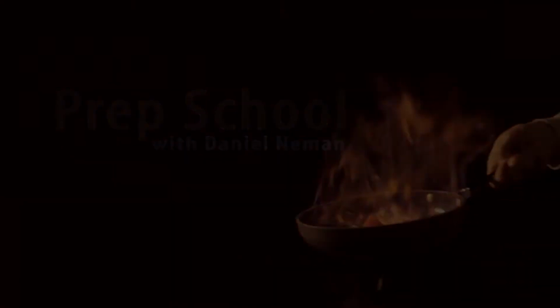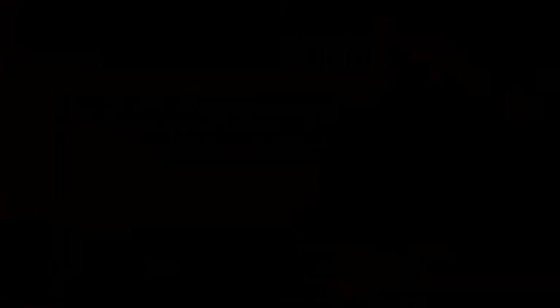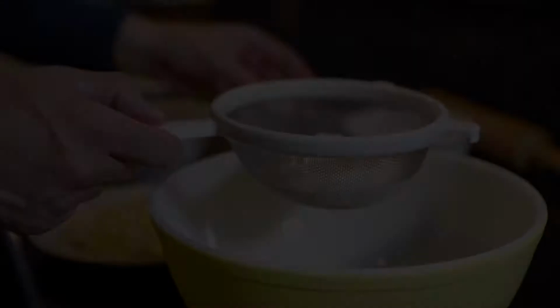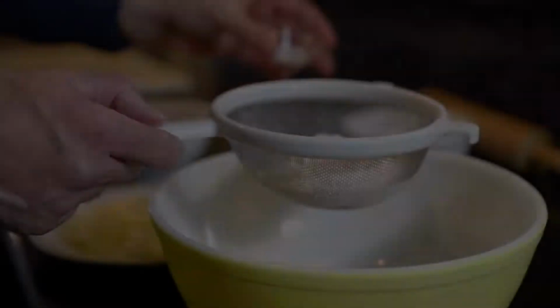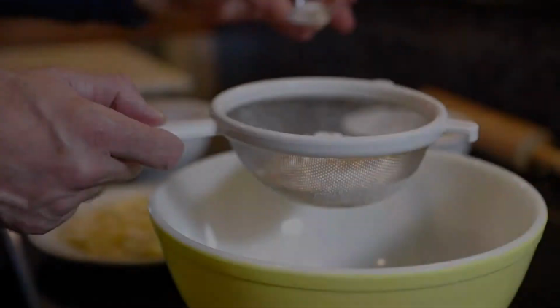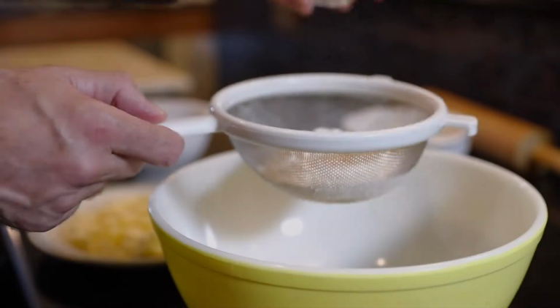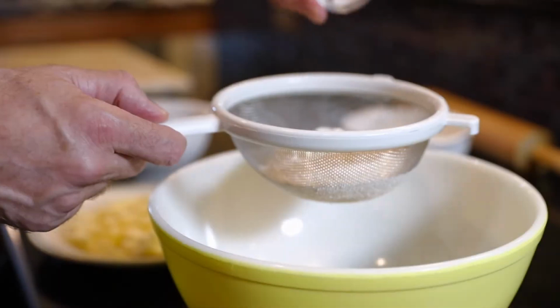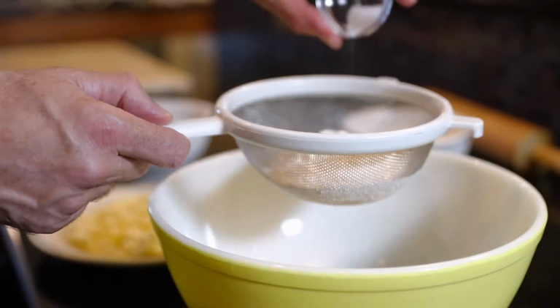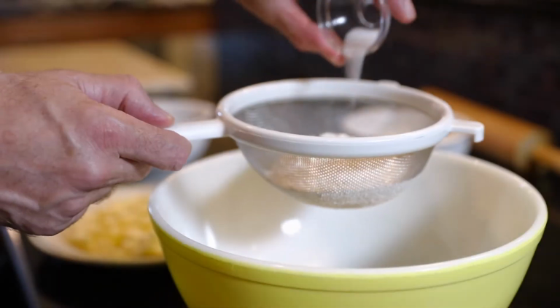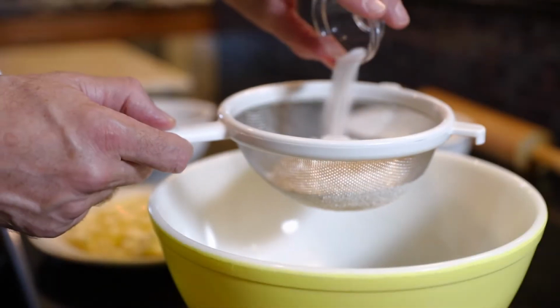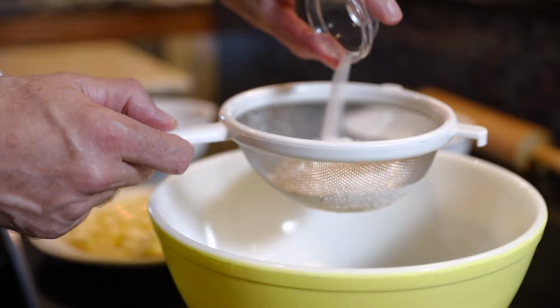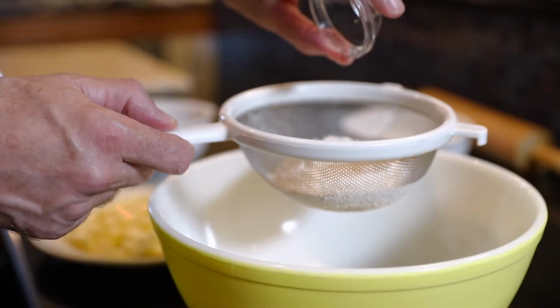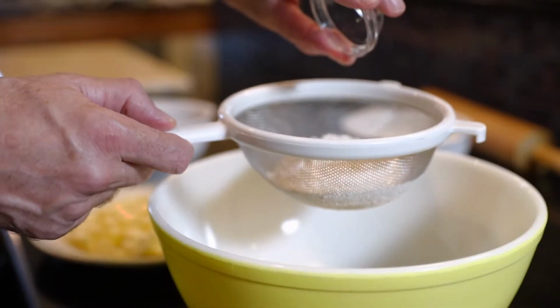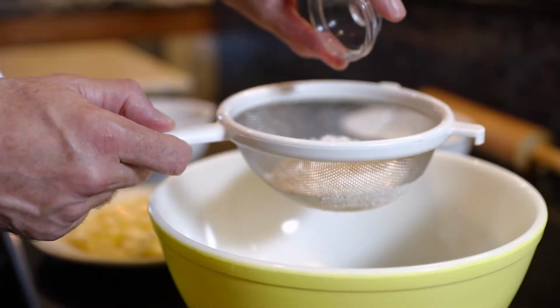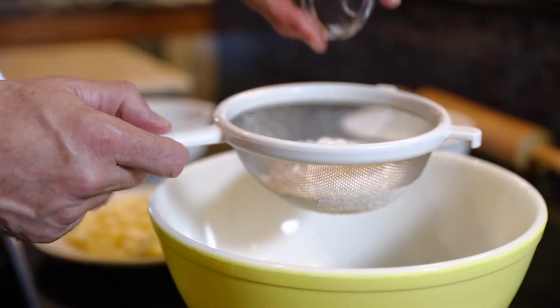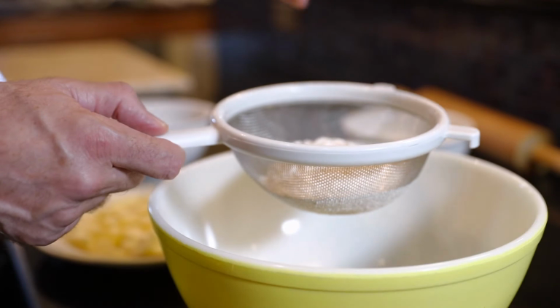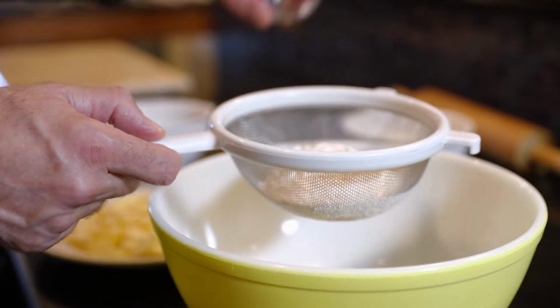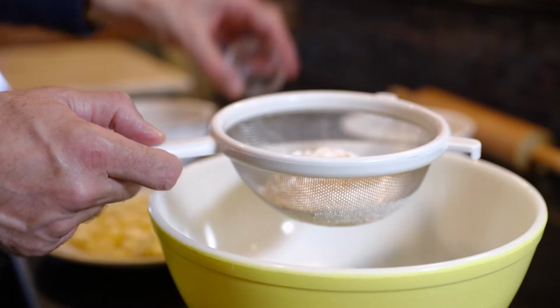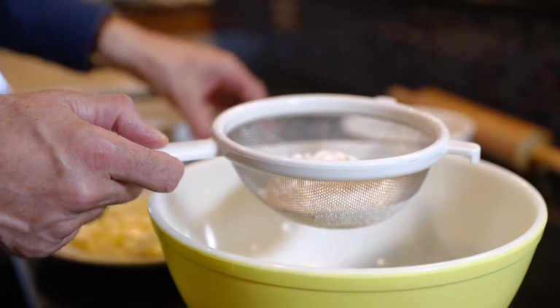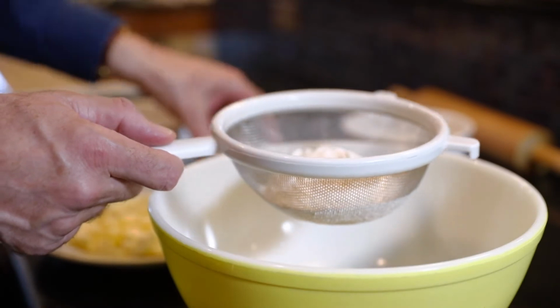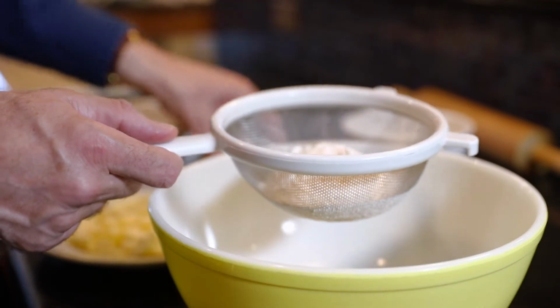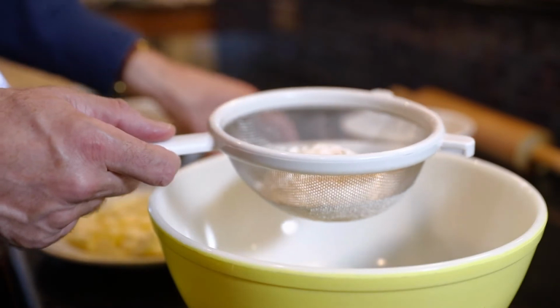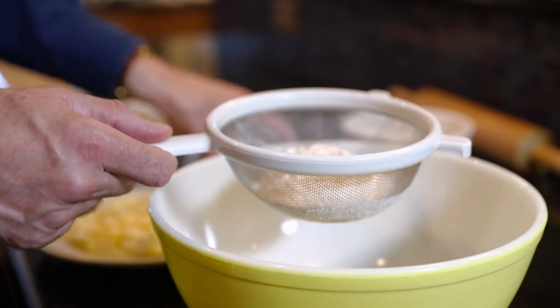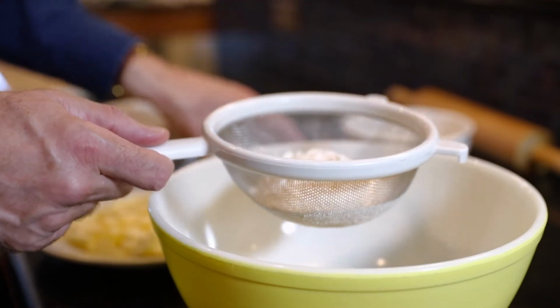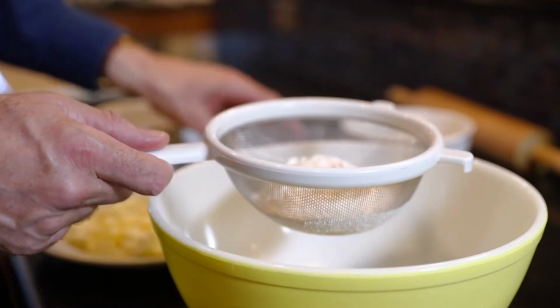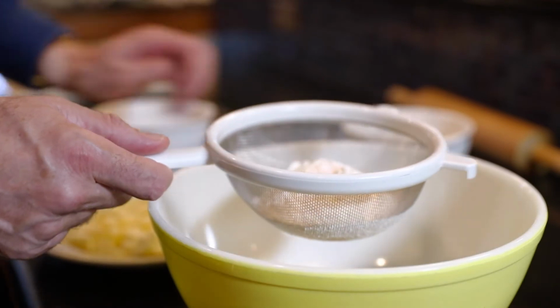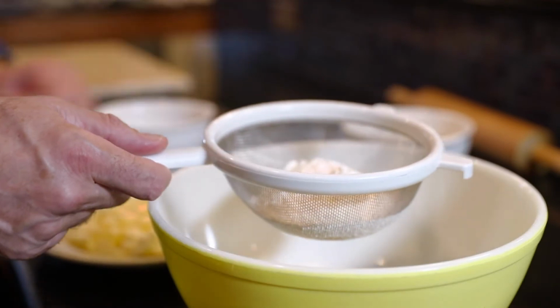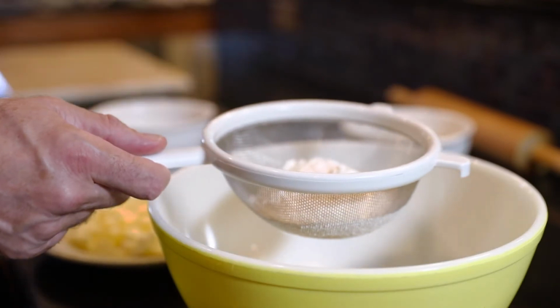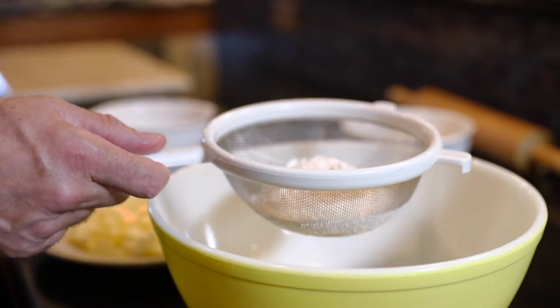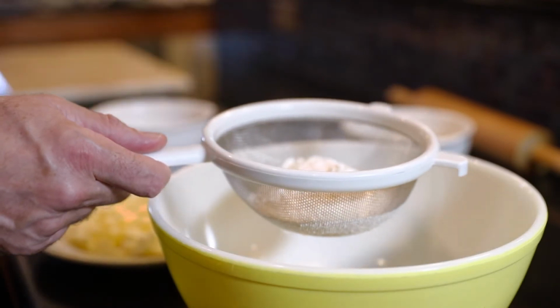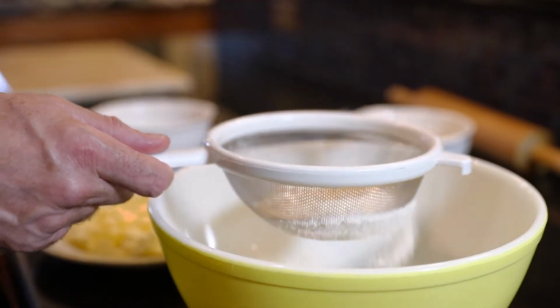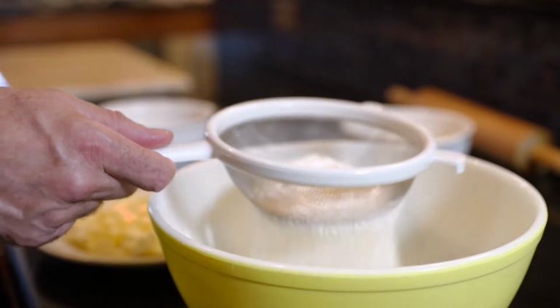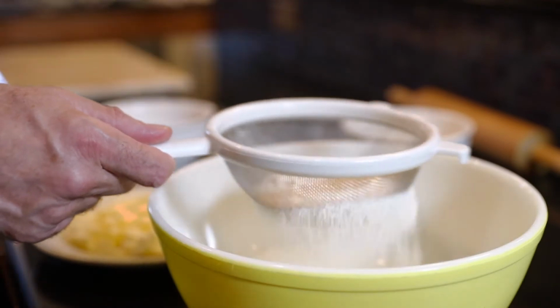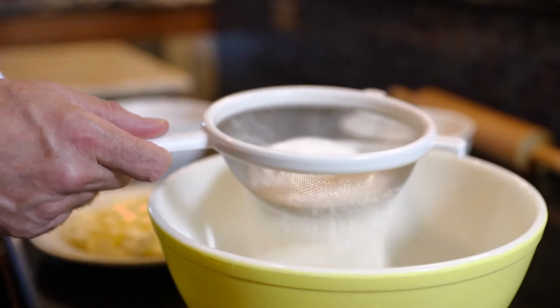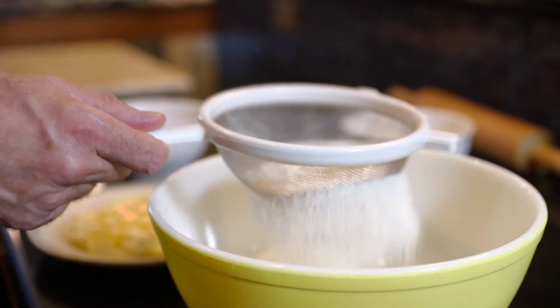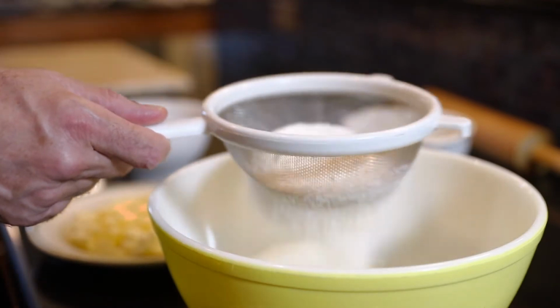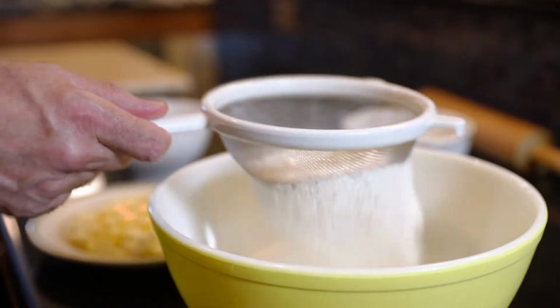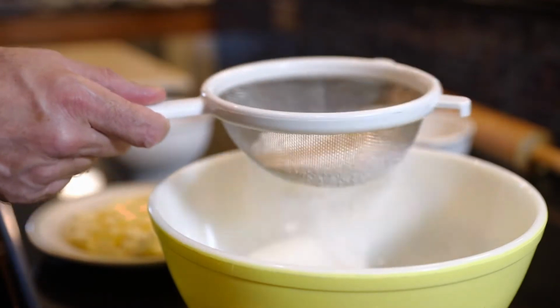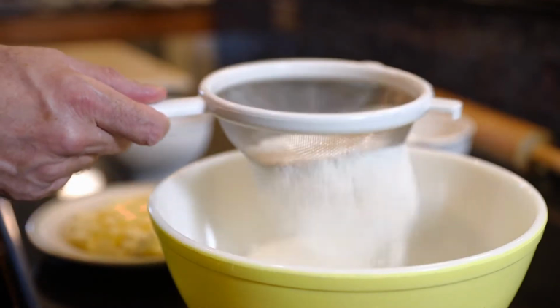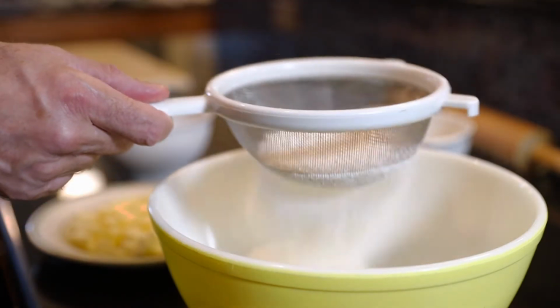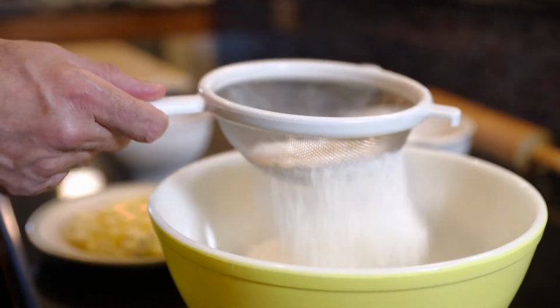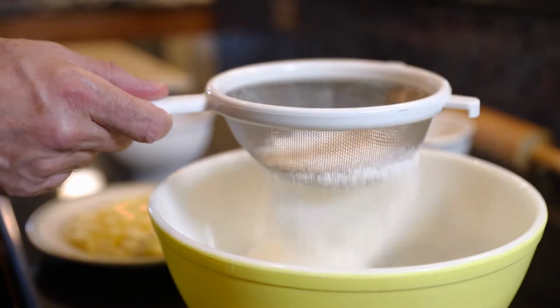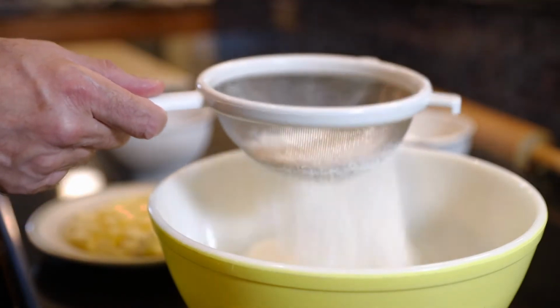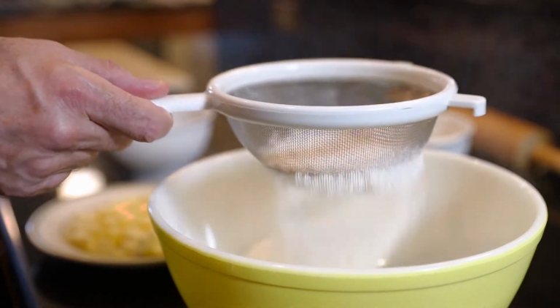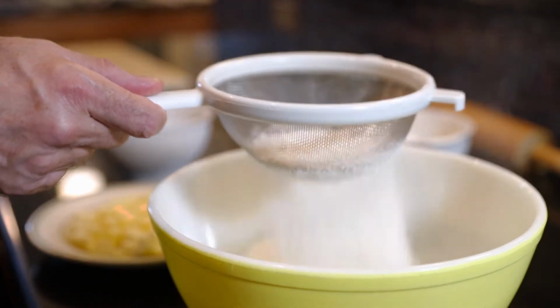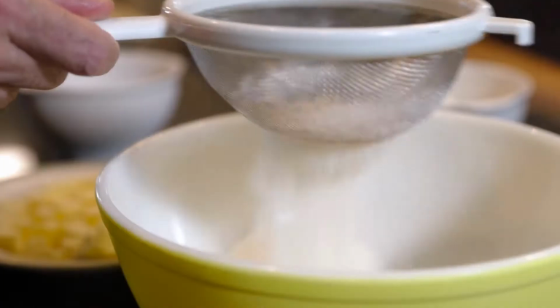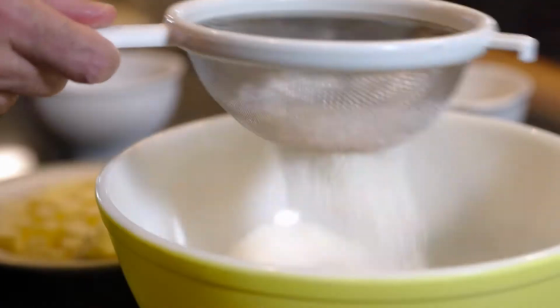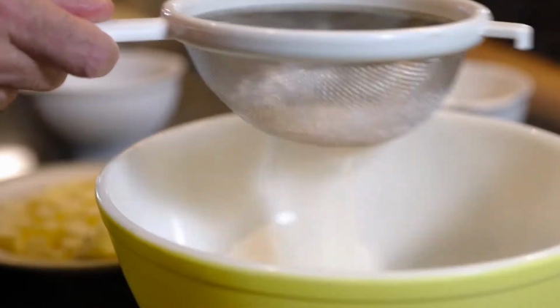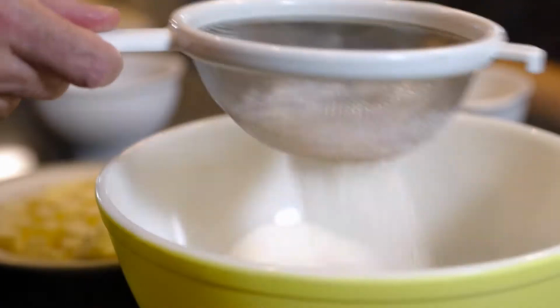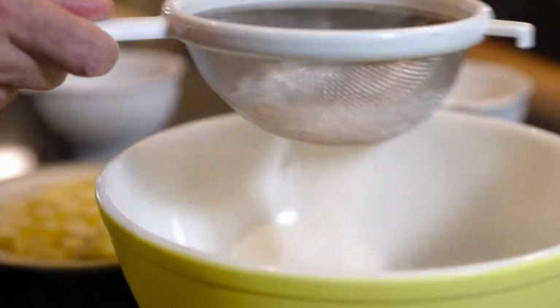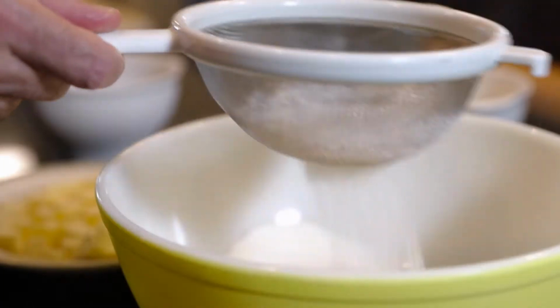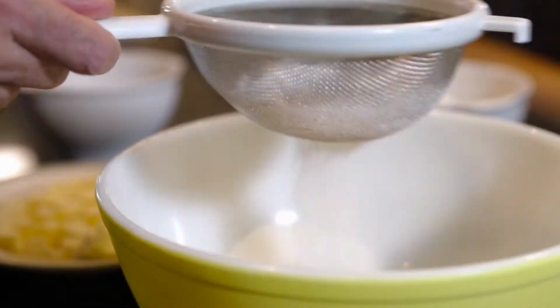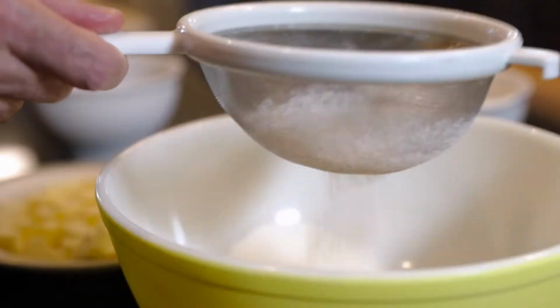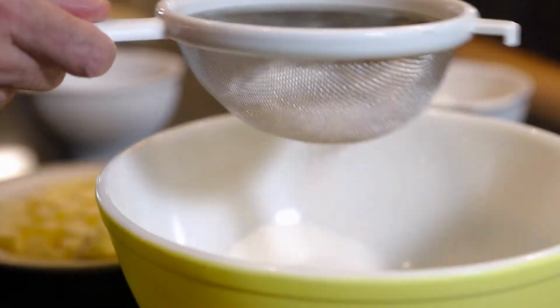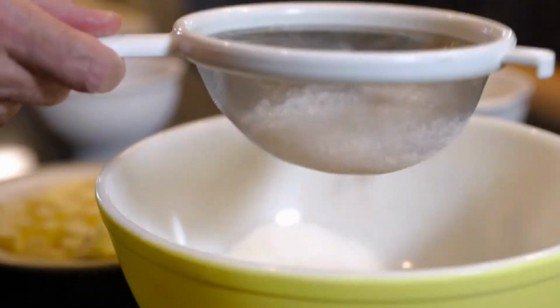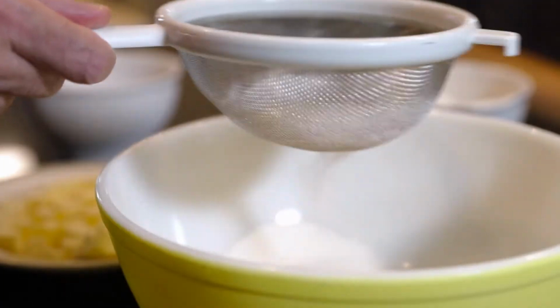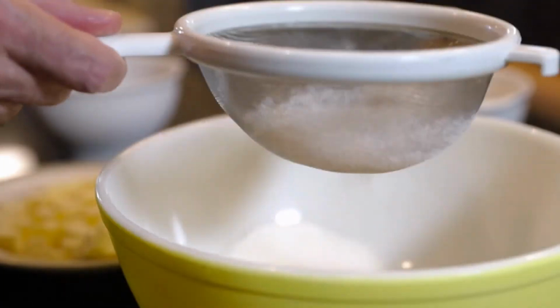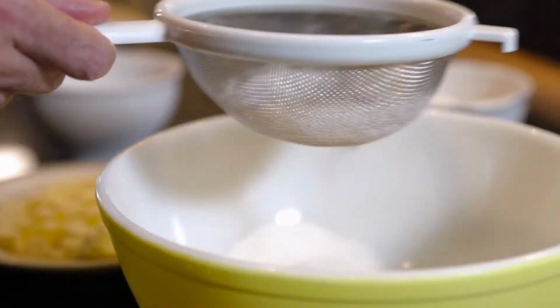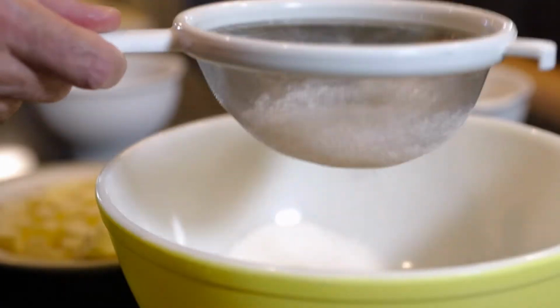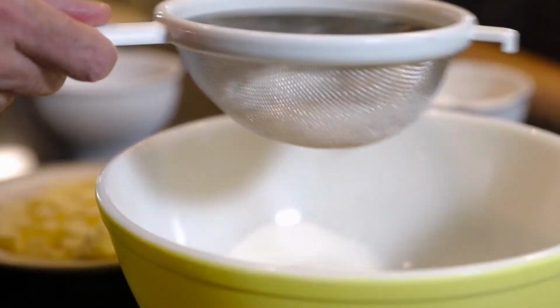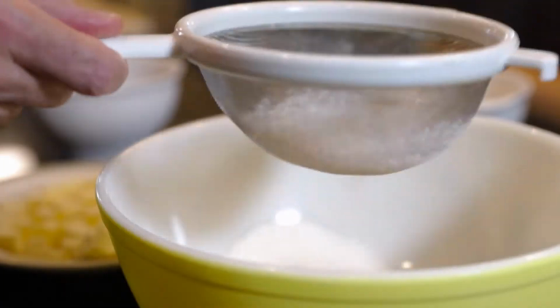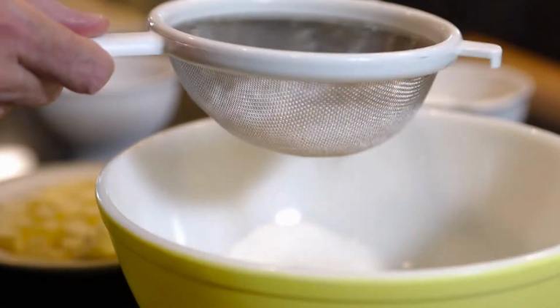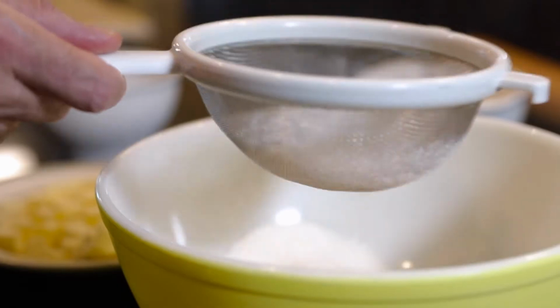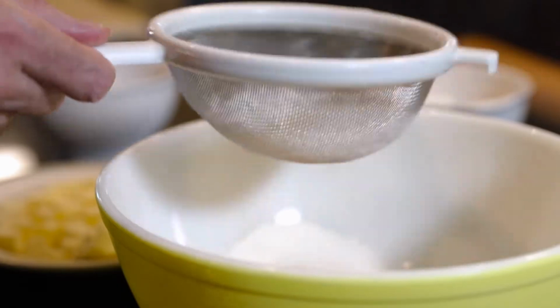In a medium bowl, sift together one cup of all-purpose flour, preferably chilled, and one-quarter teaspoon fine sea salt.